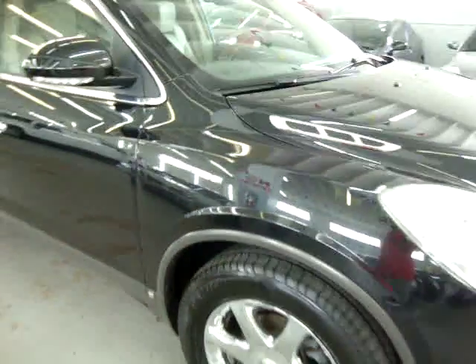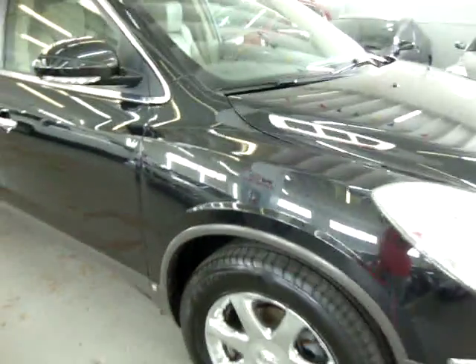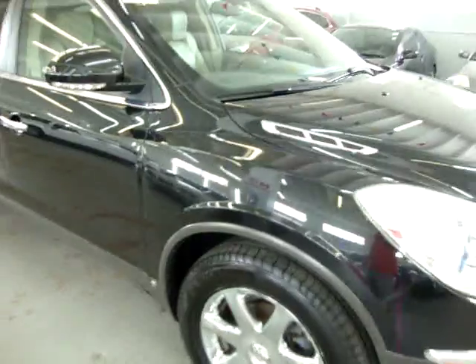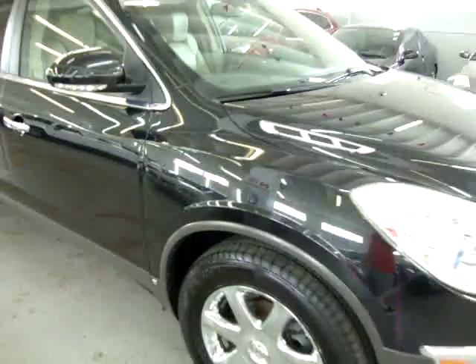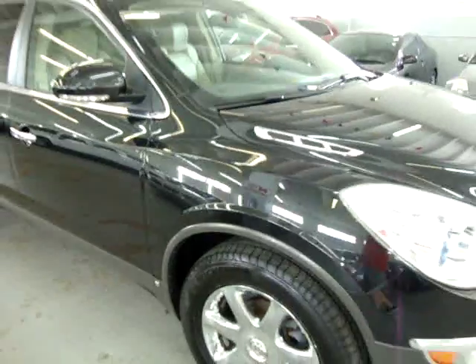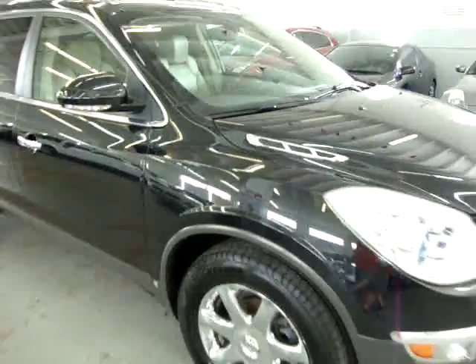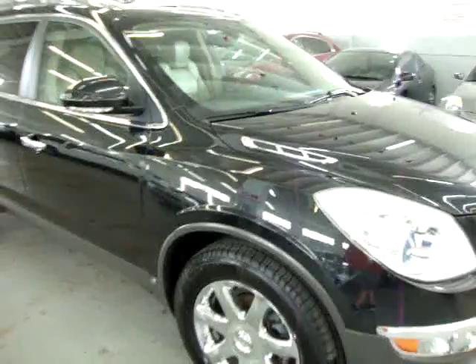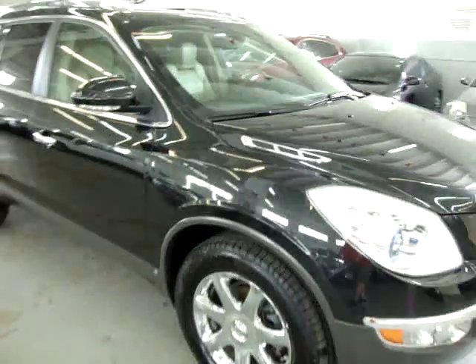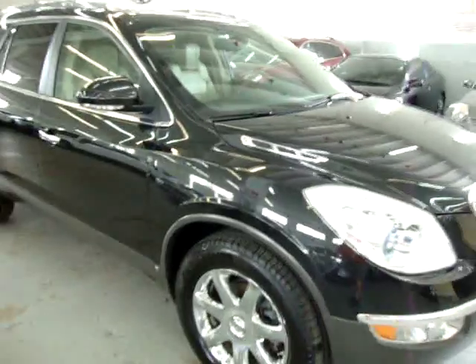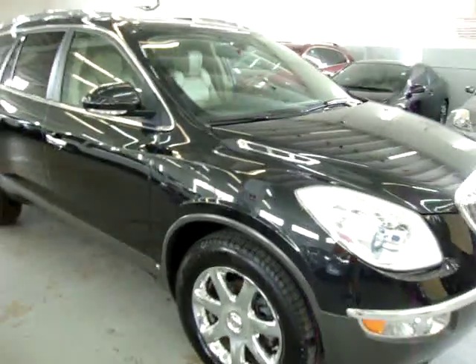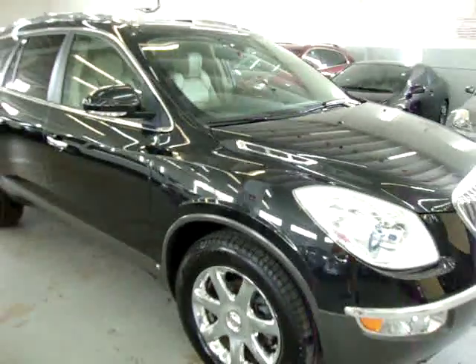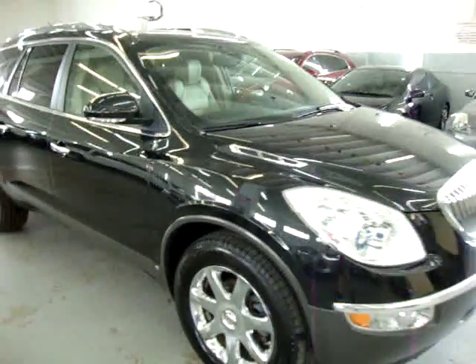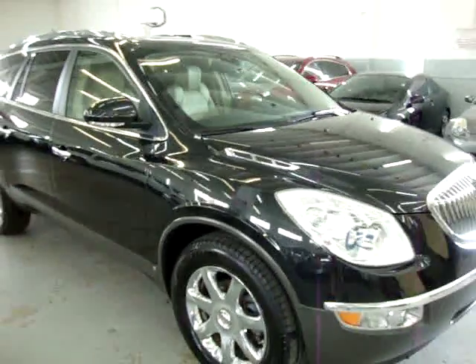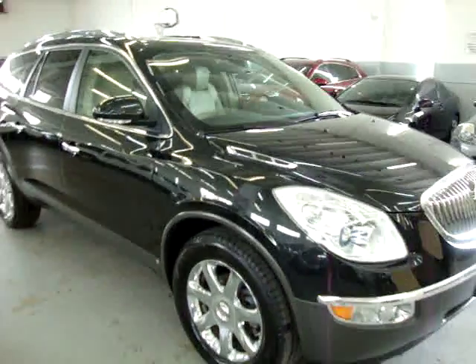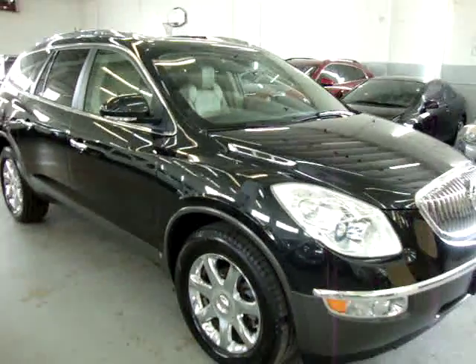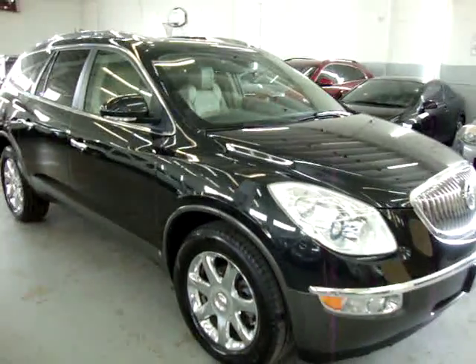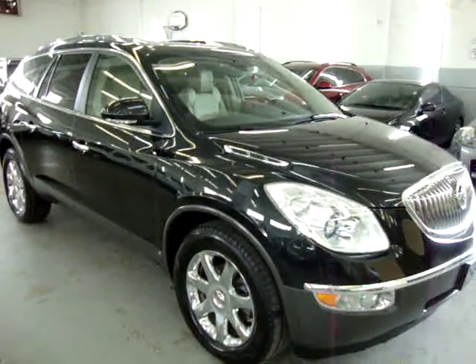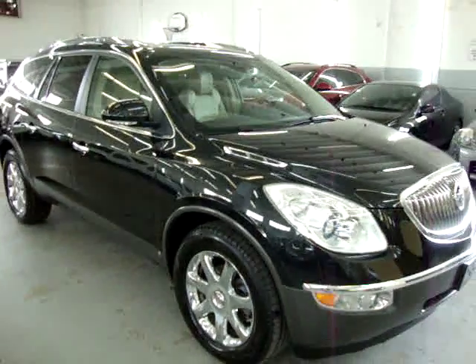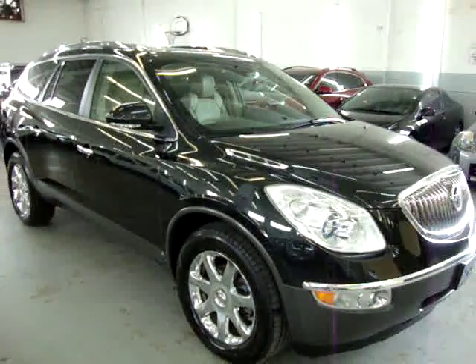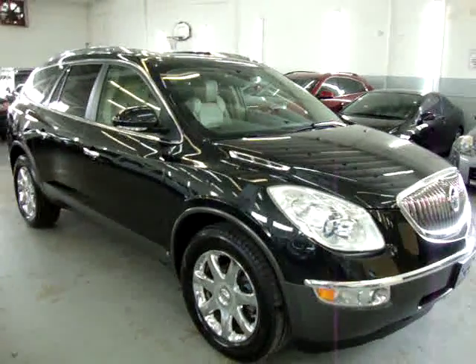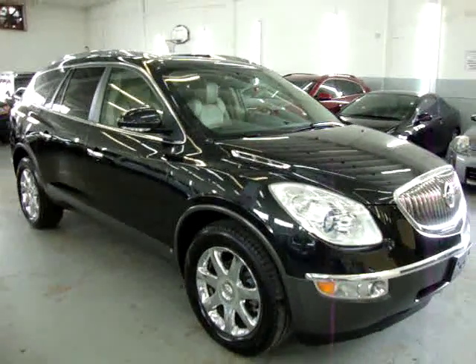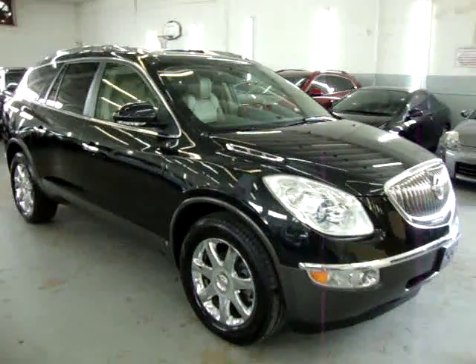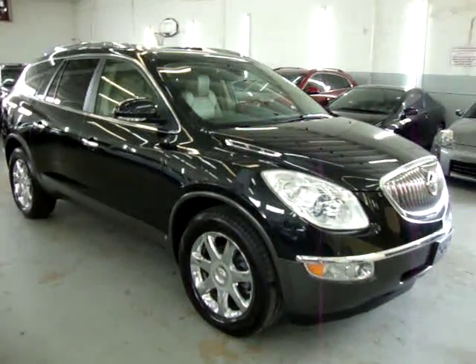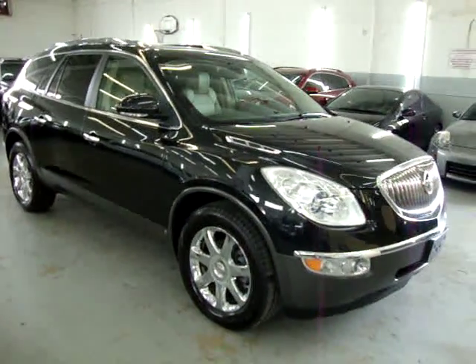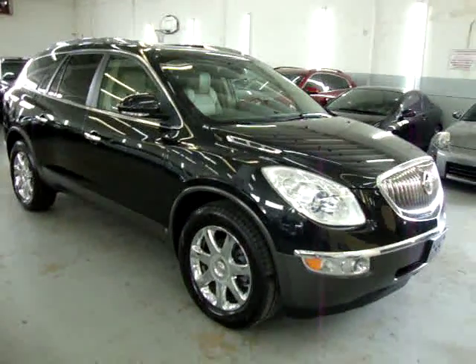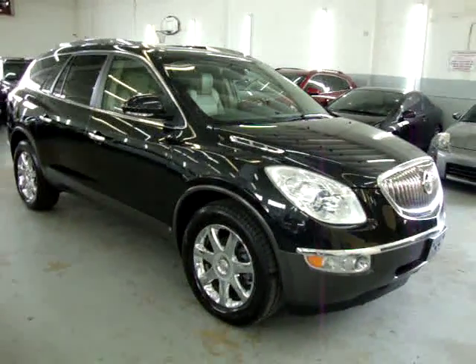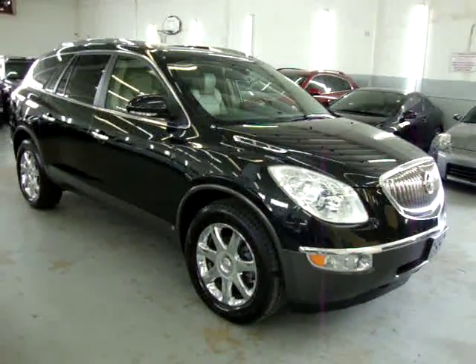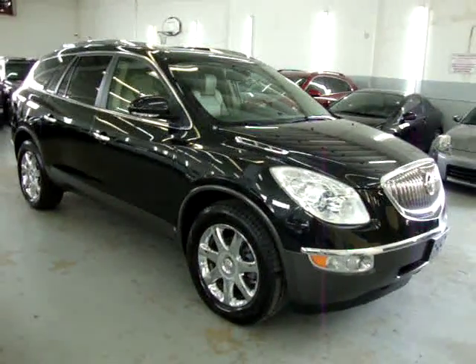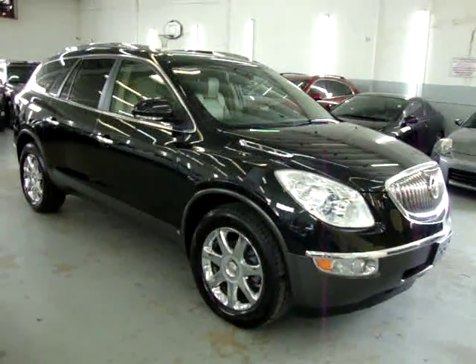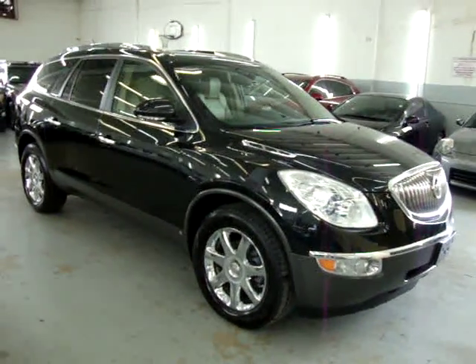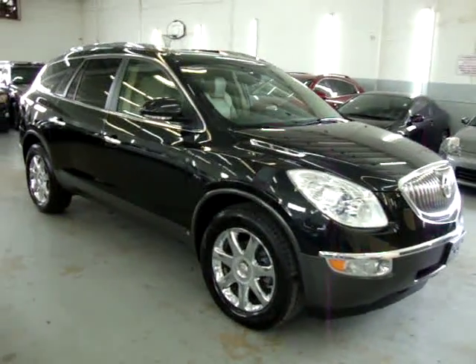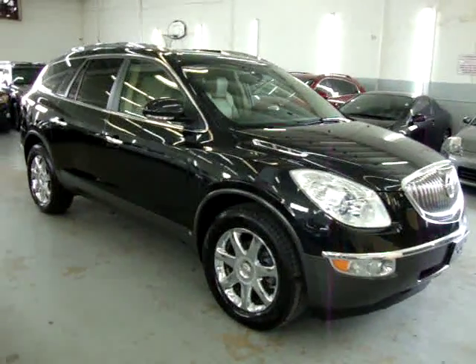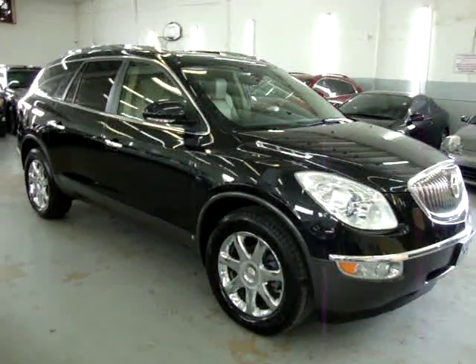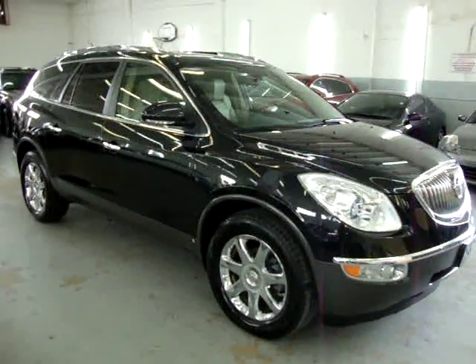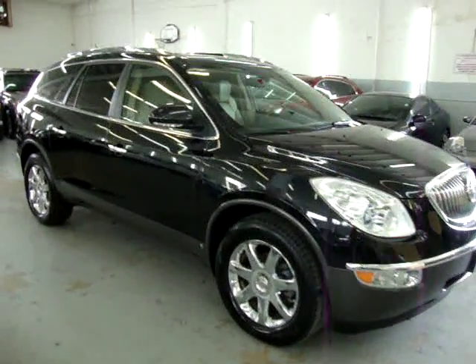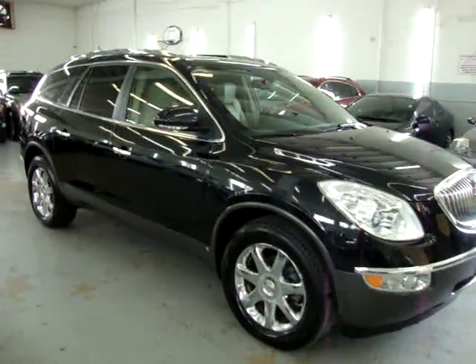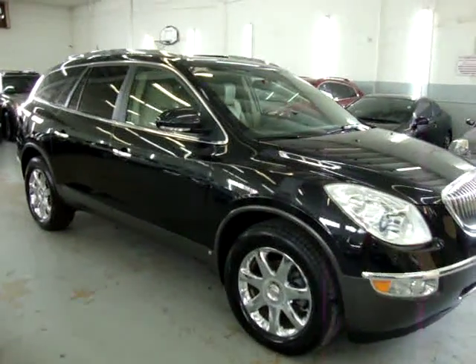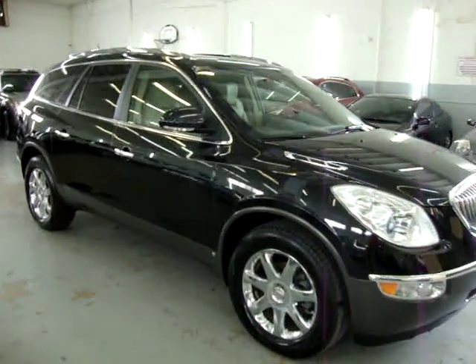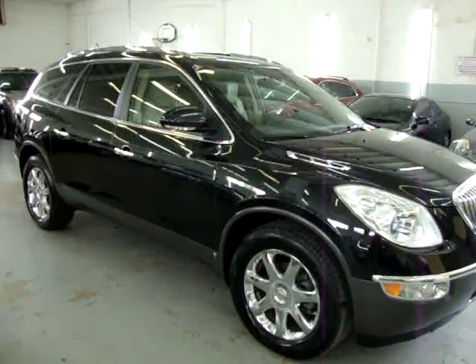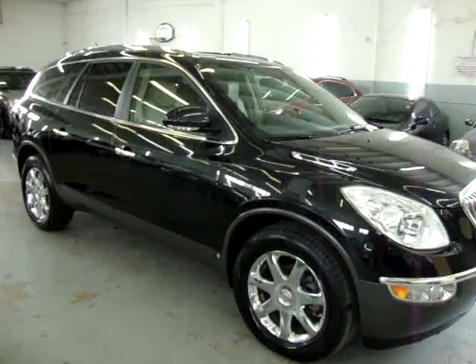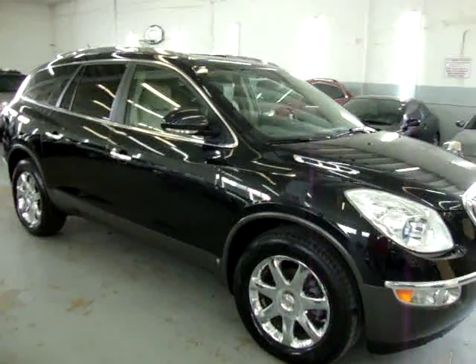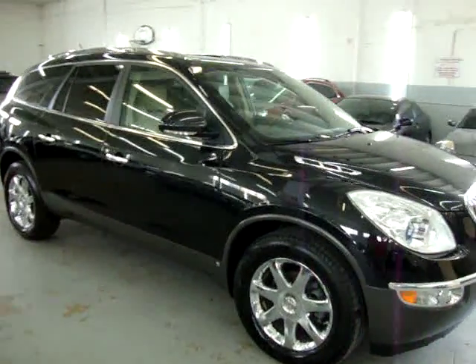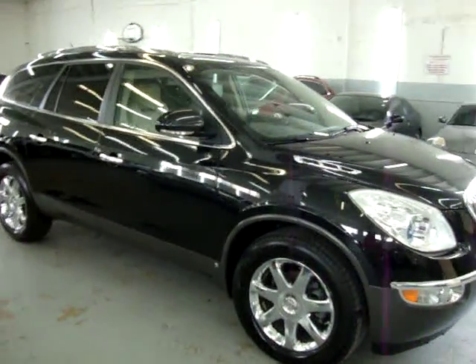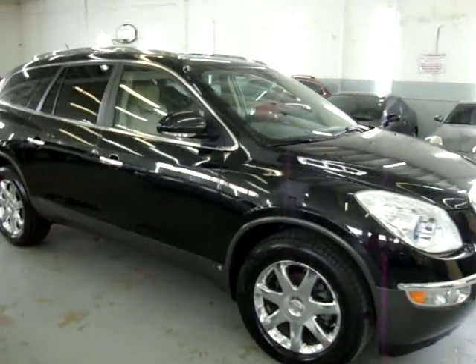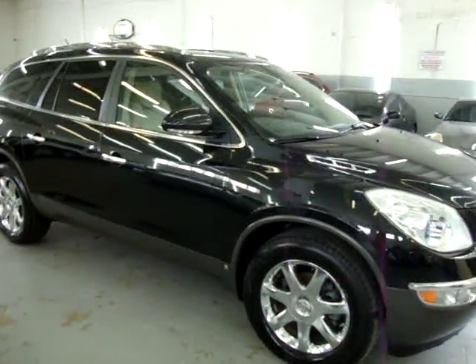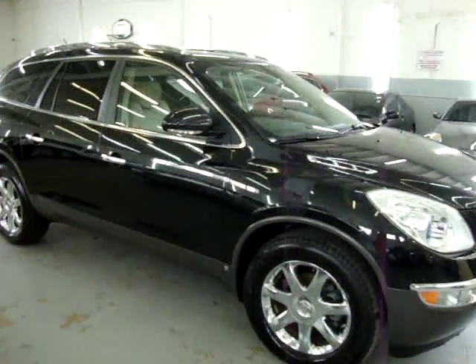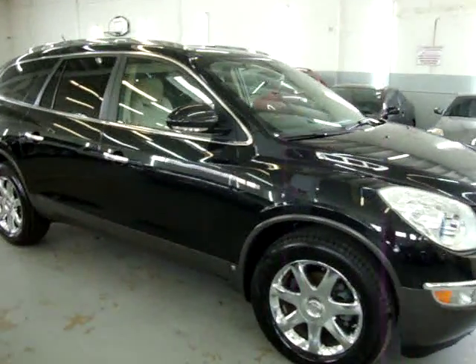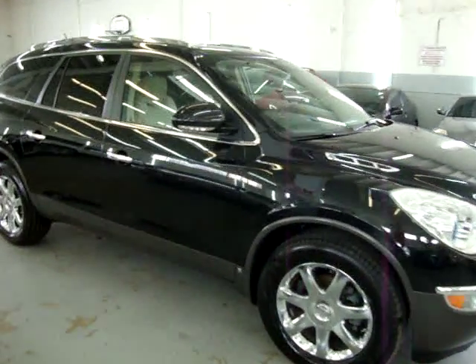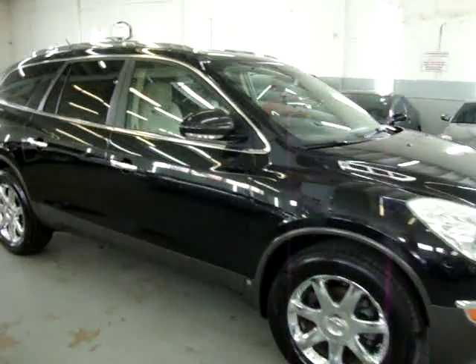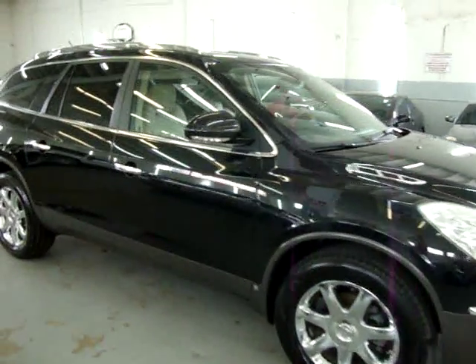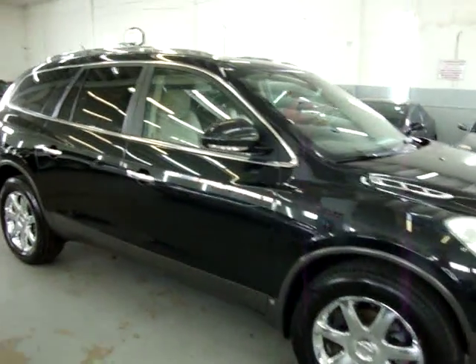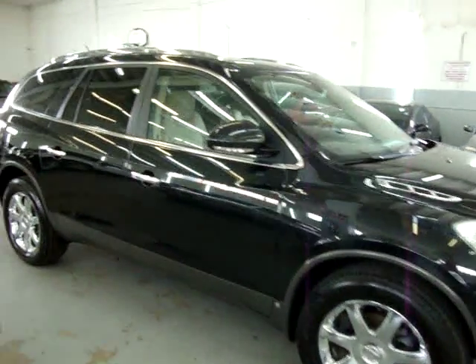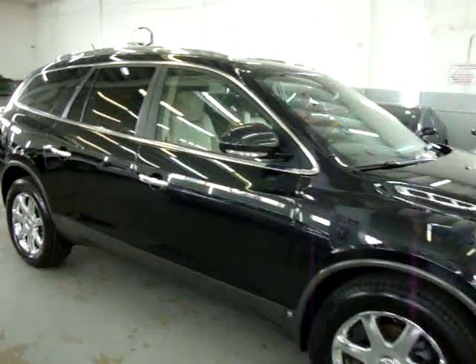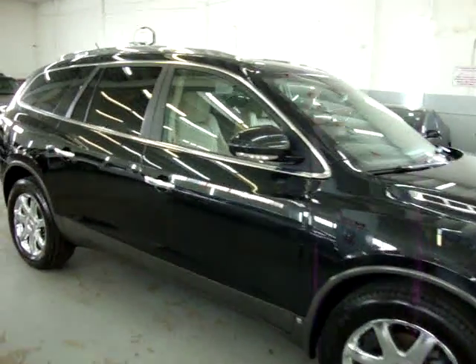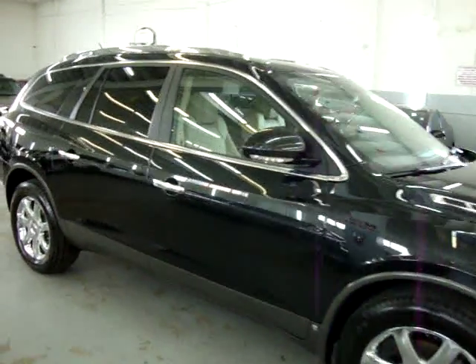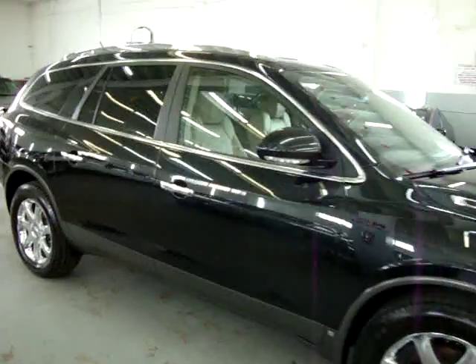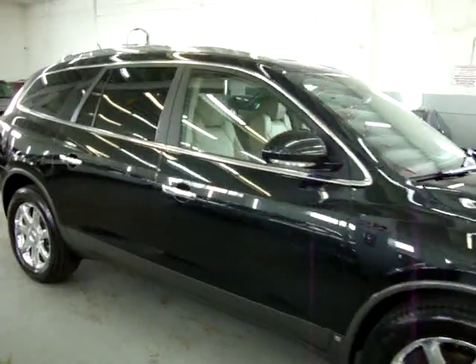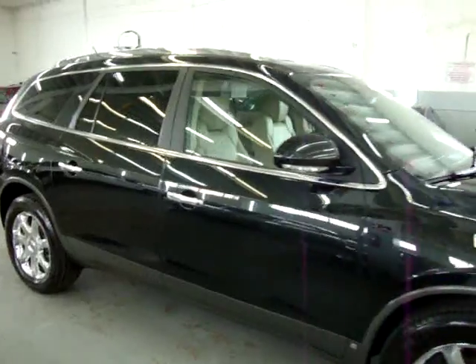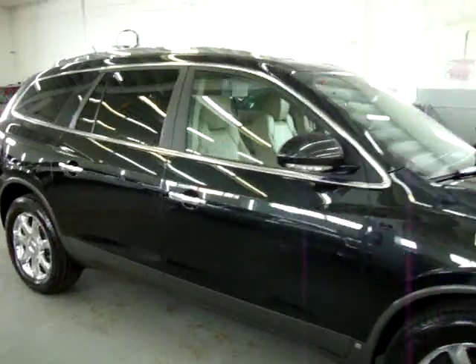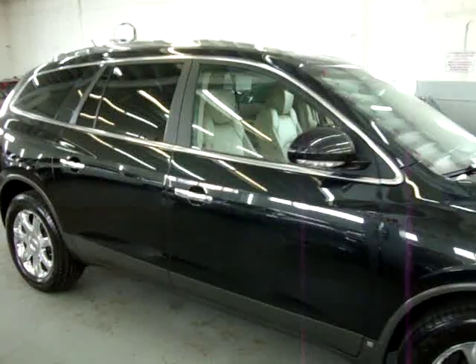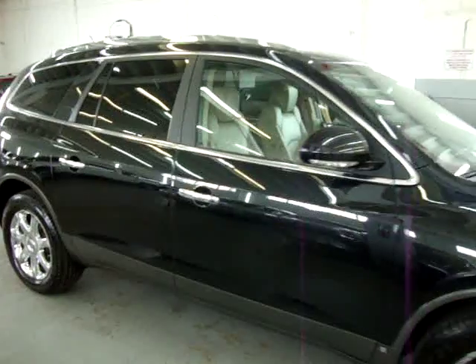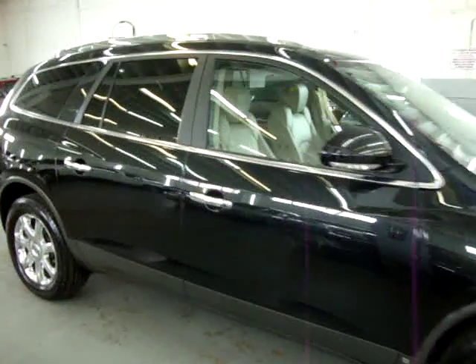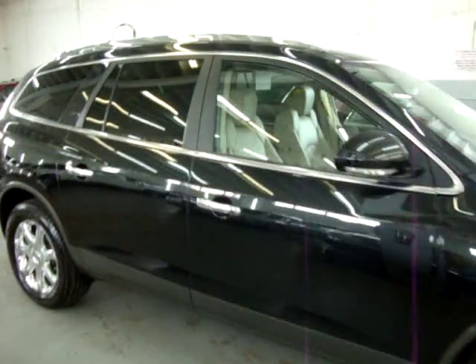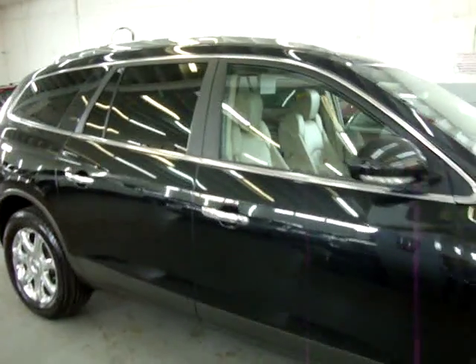The car is all original, has a clean title and a clean Carfax you can view right now for free at our website VehicleMax.net.